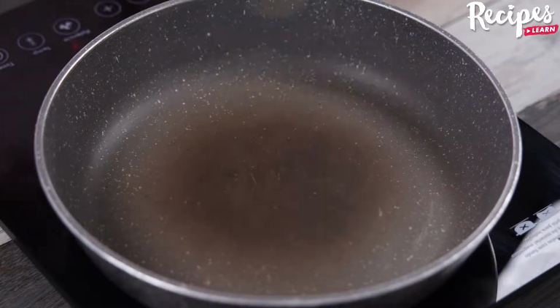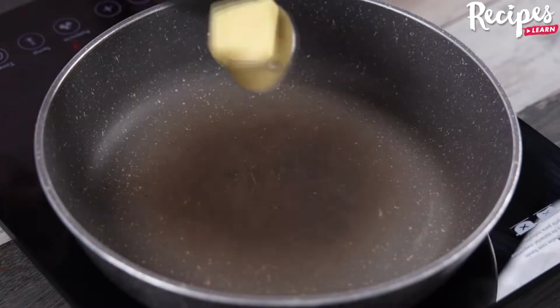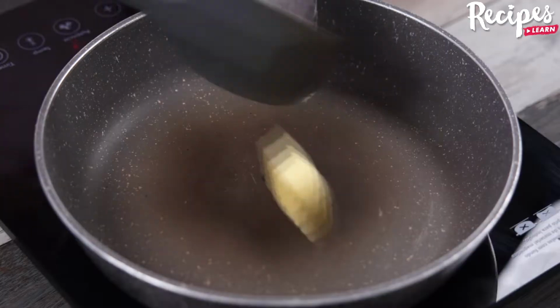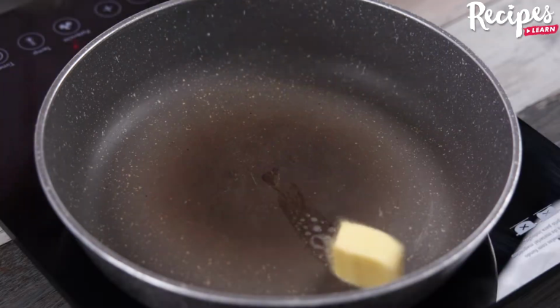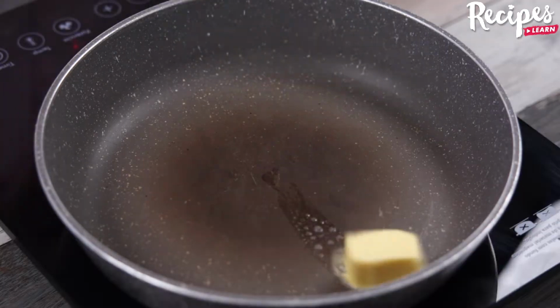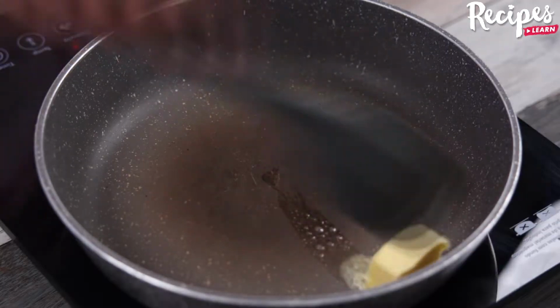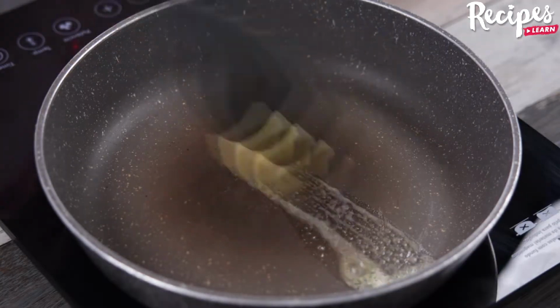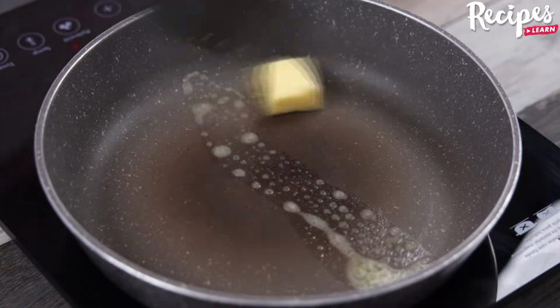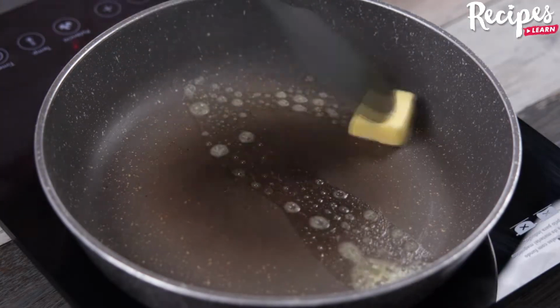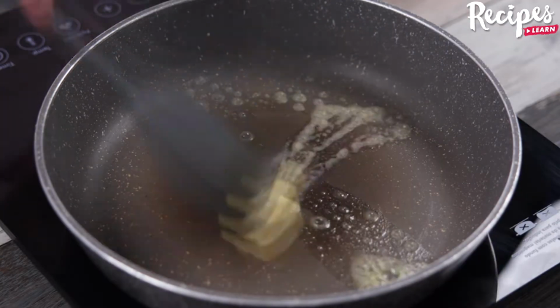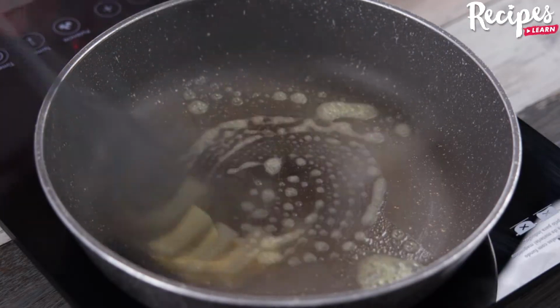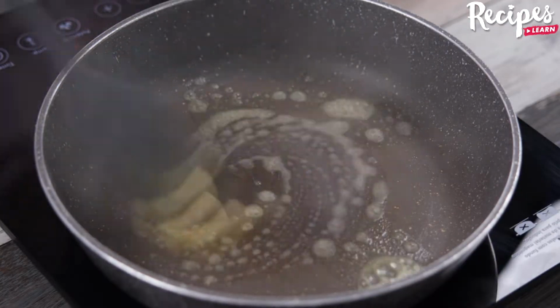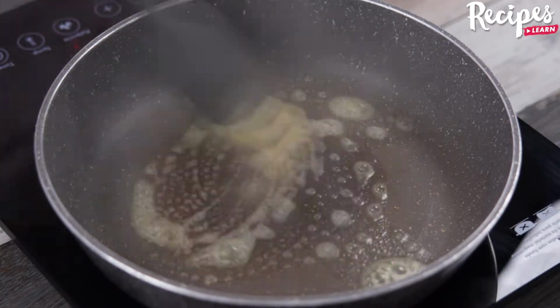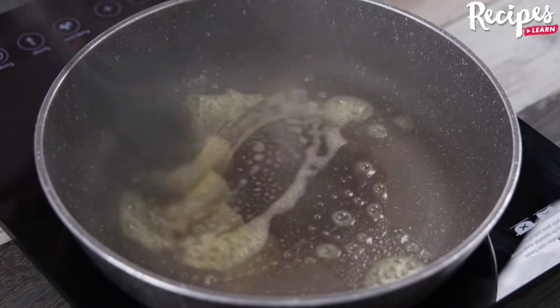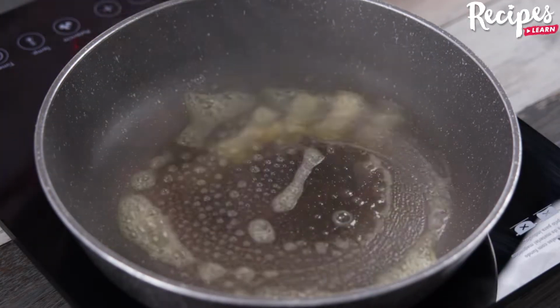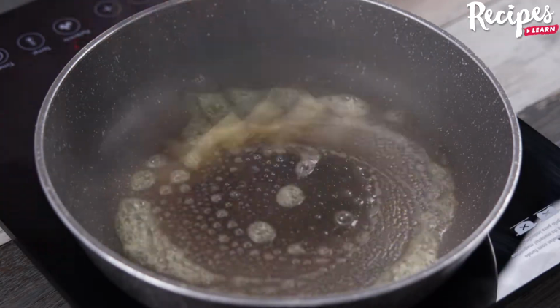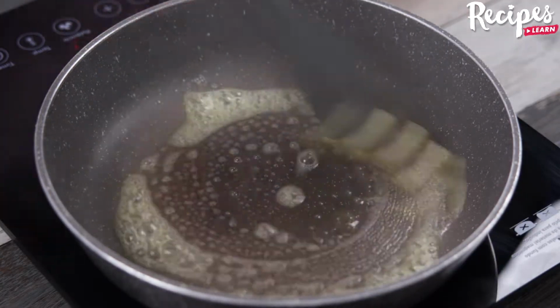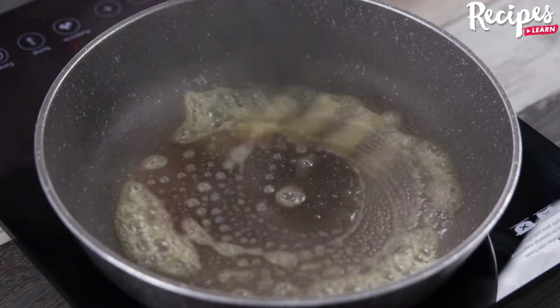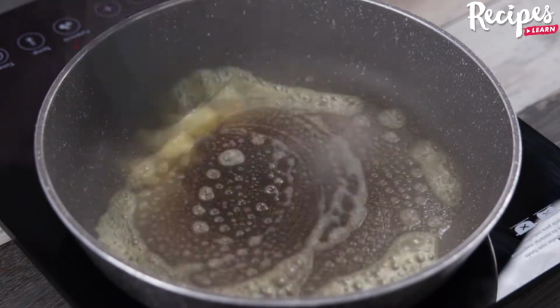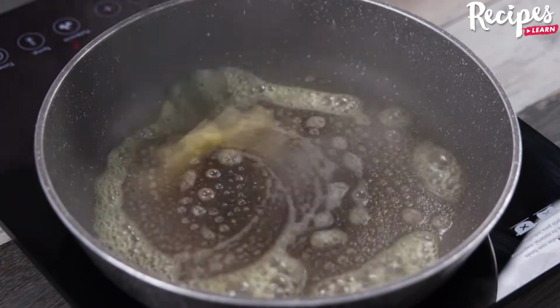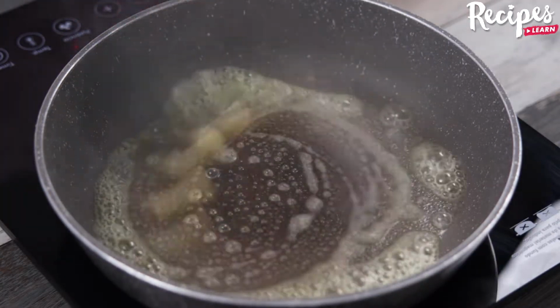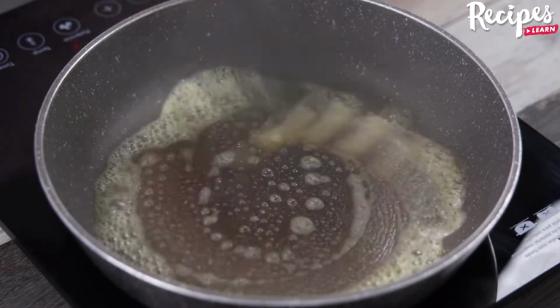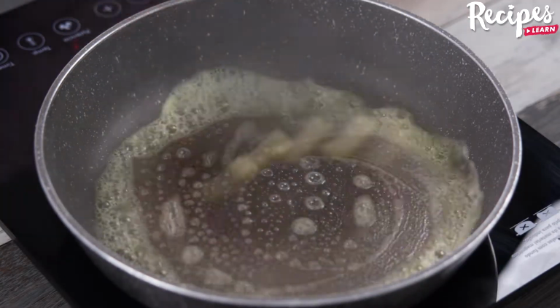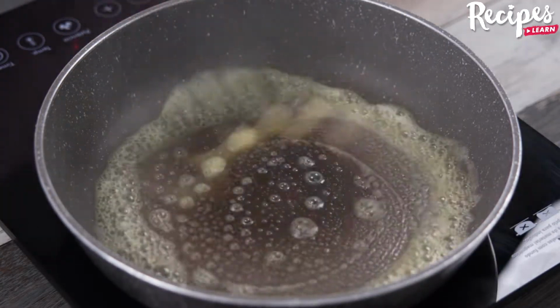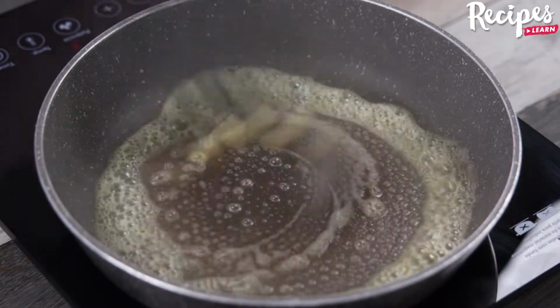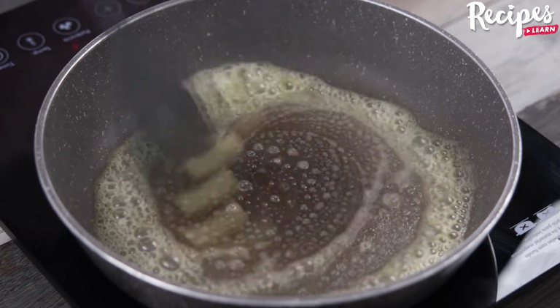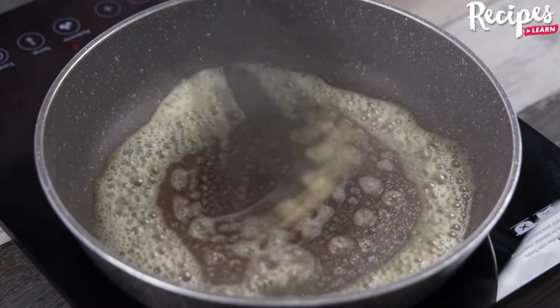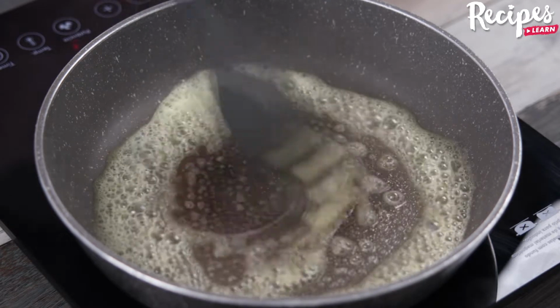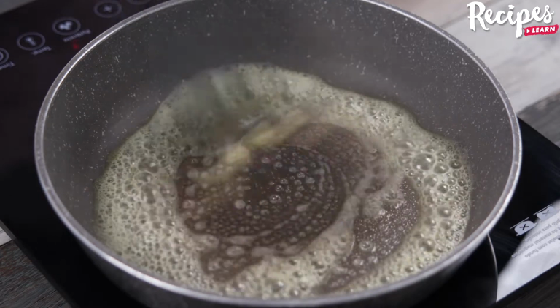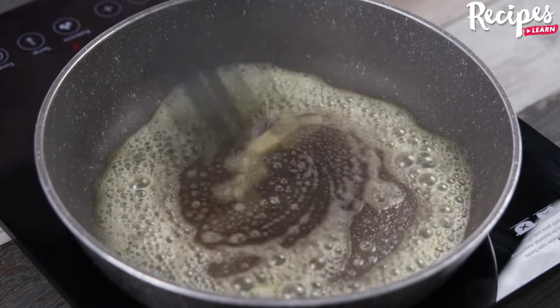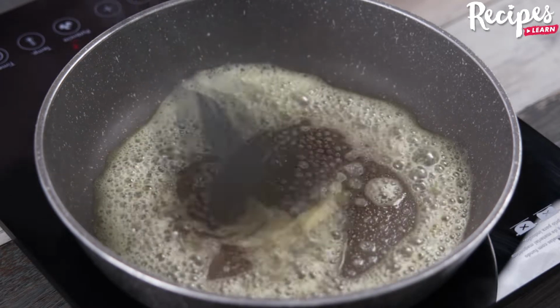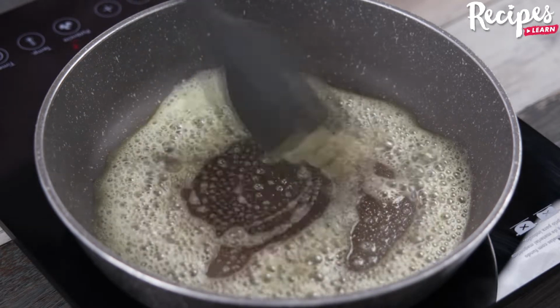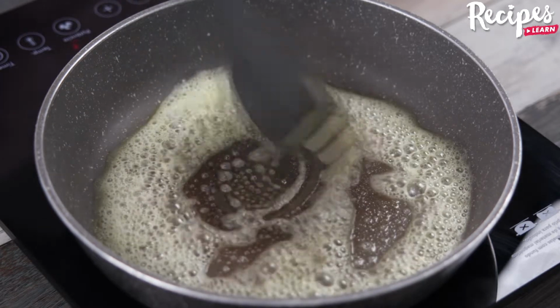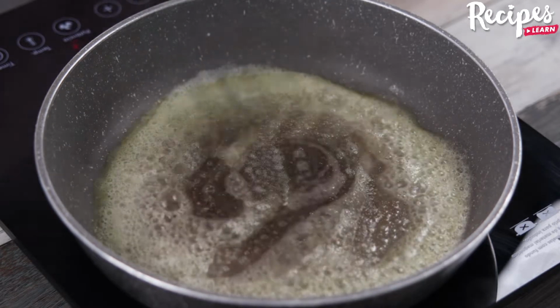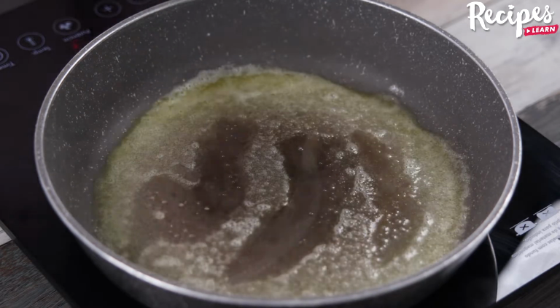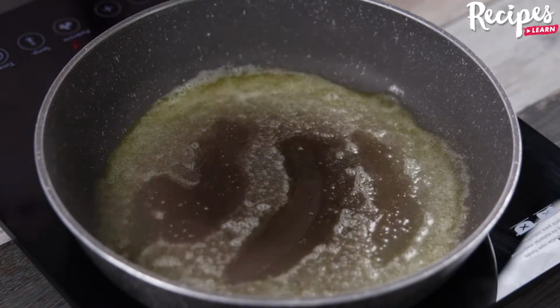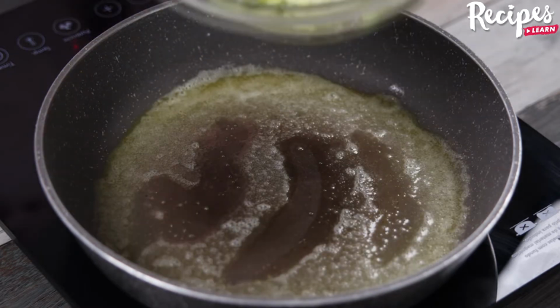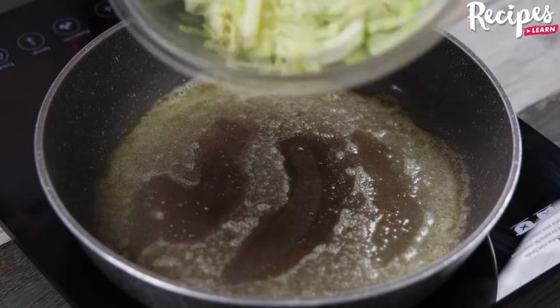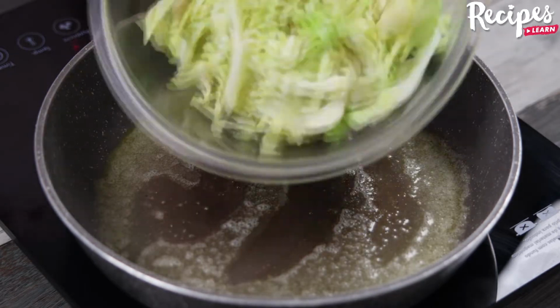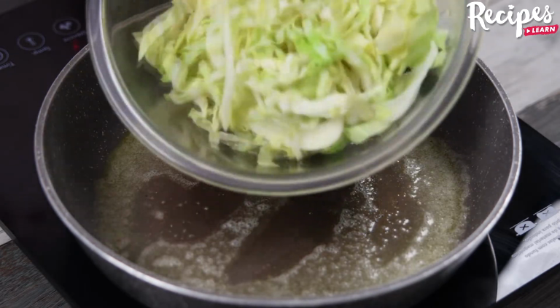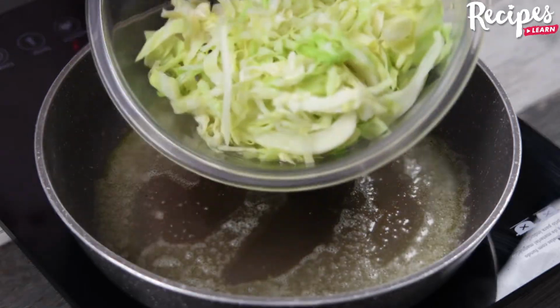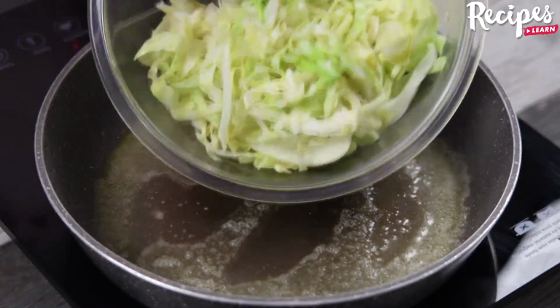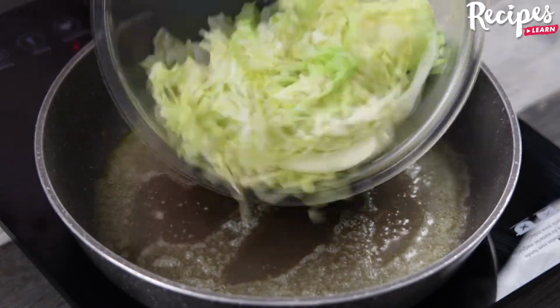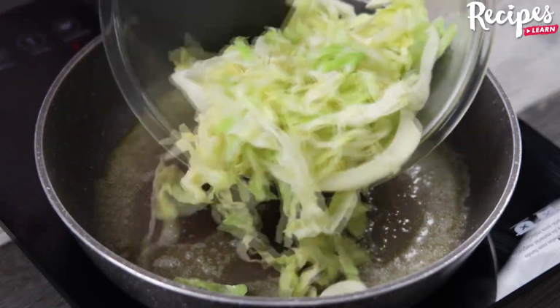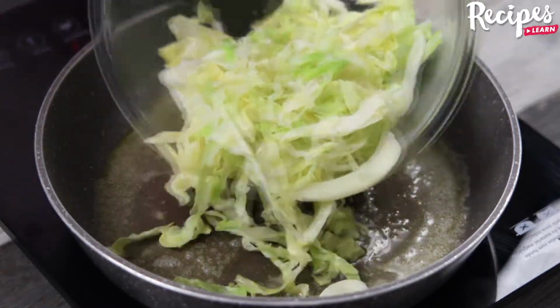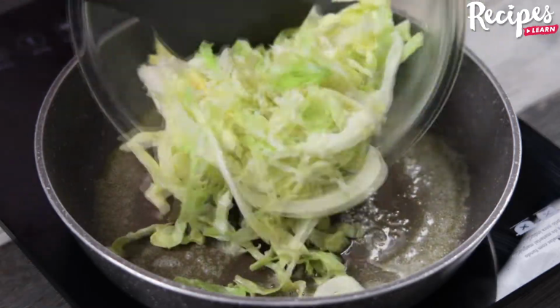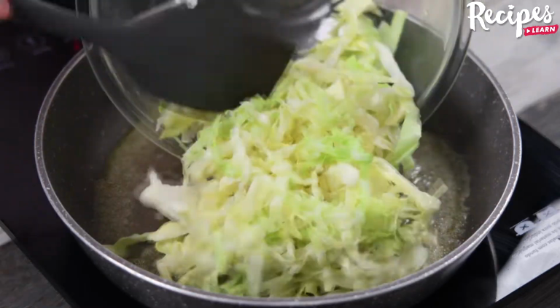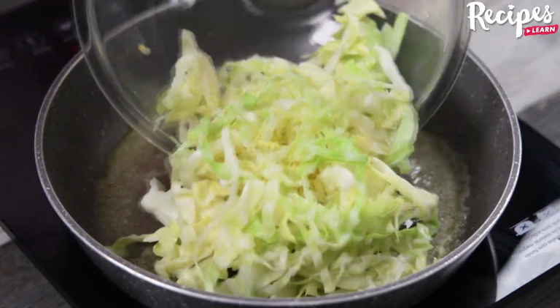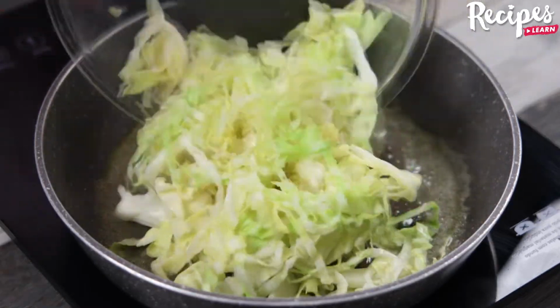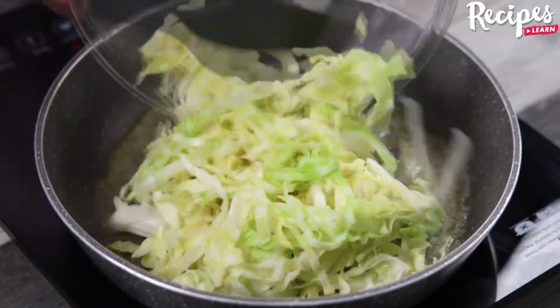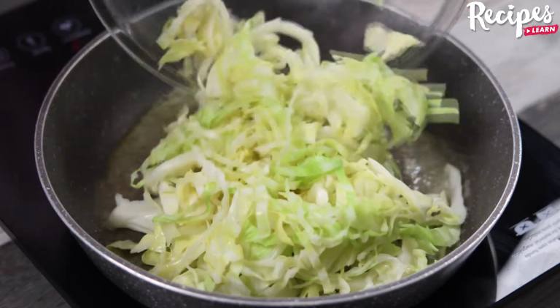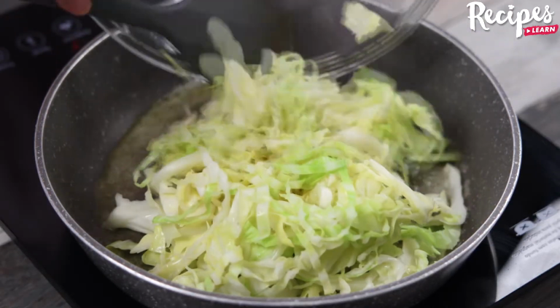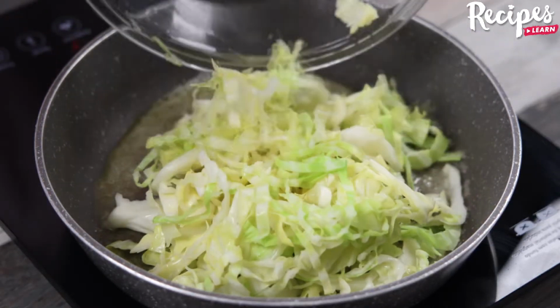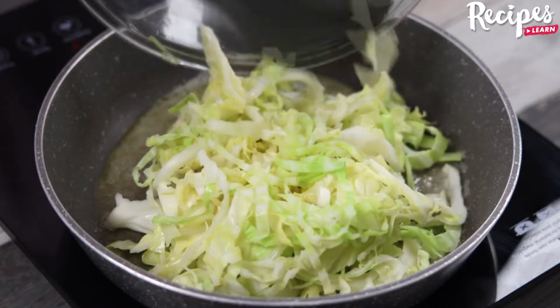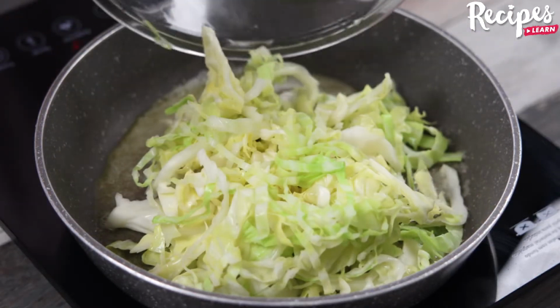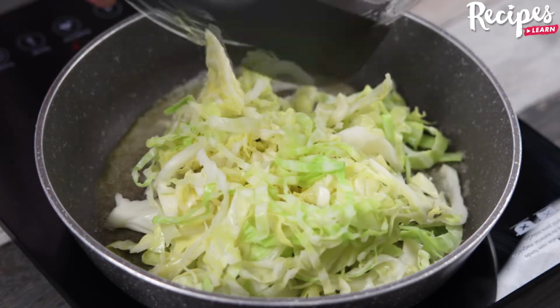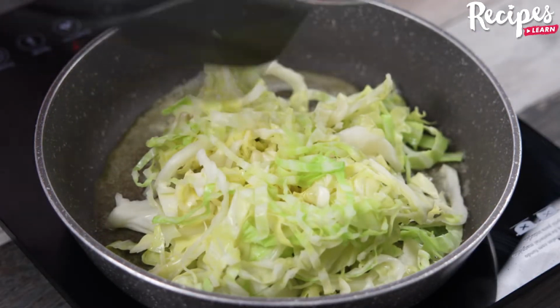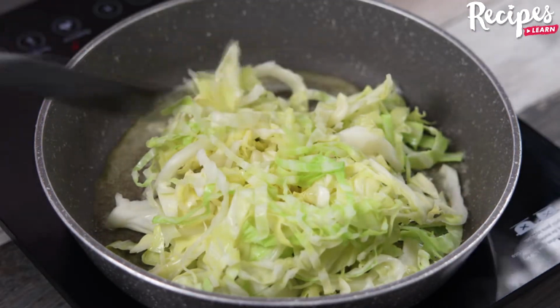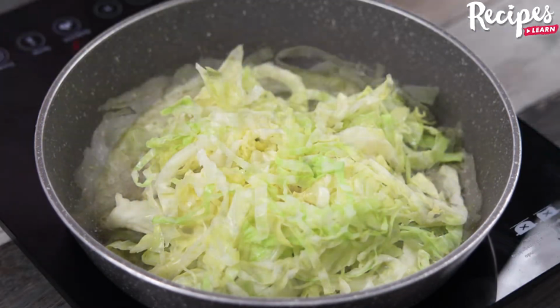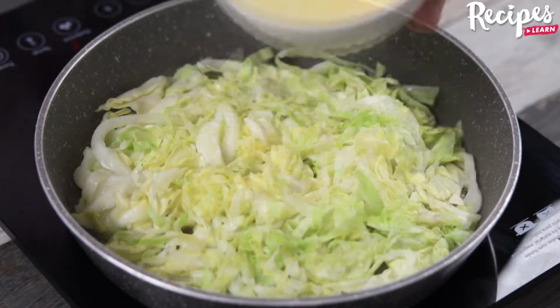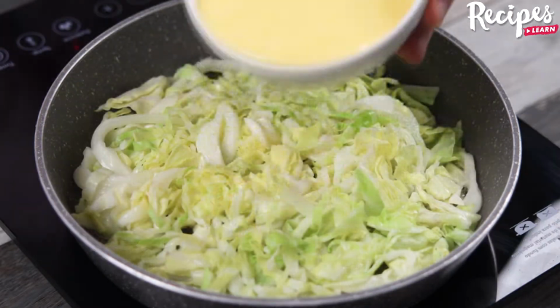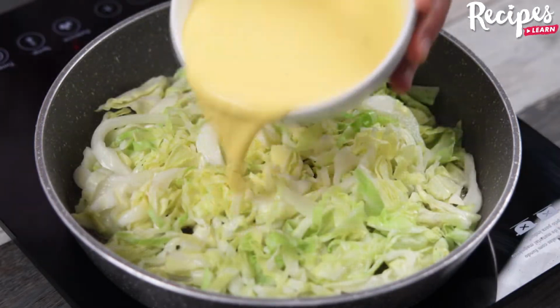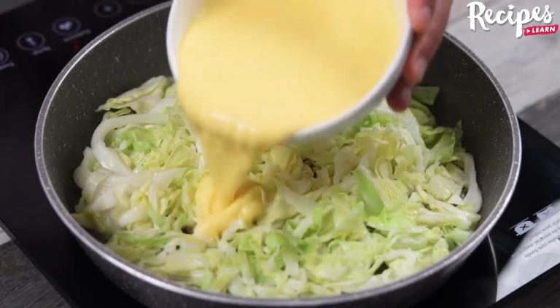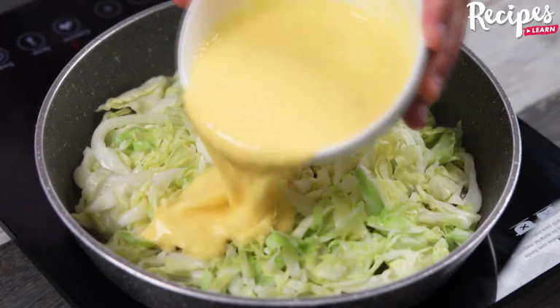In a pan, add 1 tablespoon of butter, stir until melted, then add the cabbage, the beaten egg, and spread it over the pan.